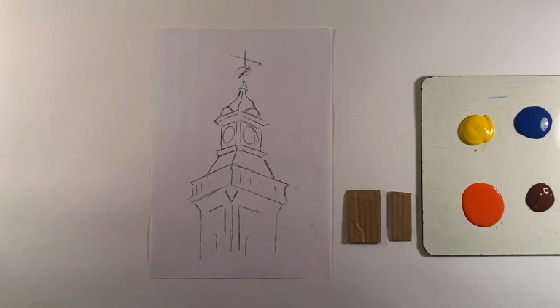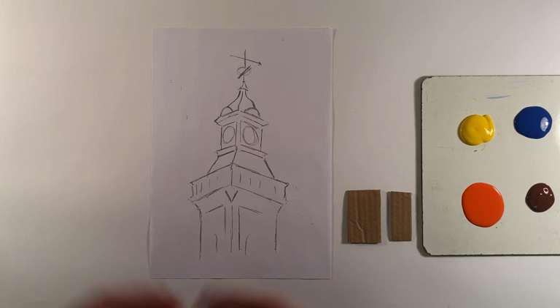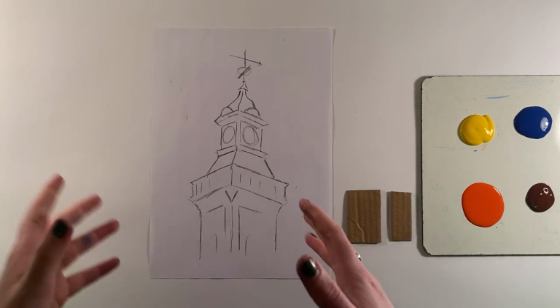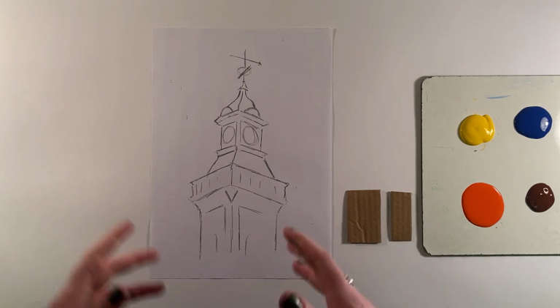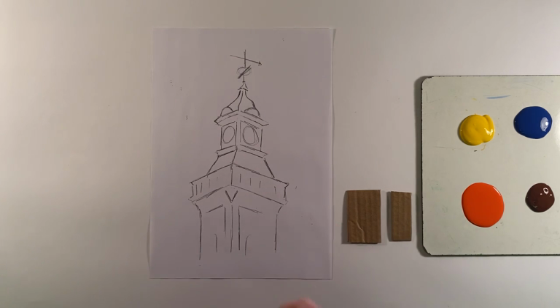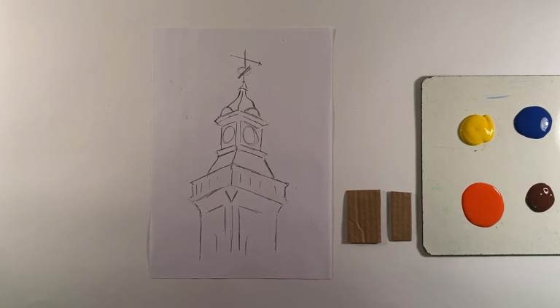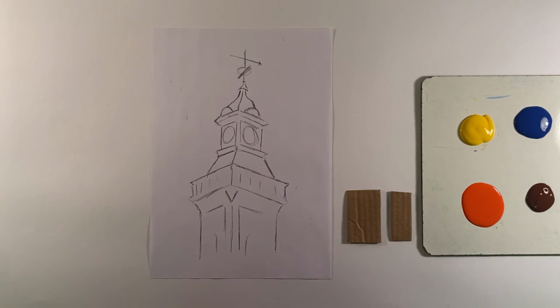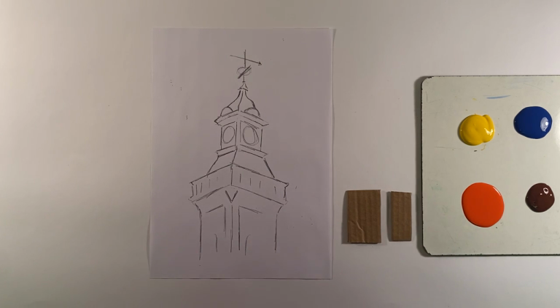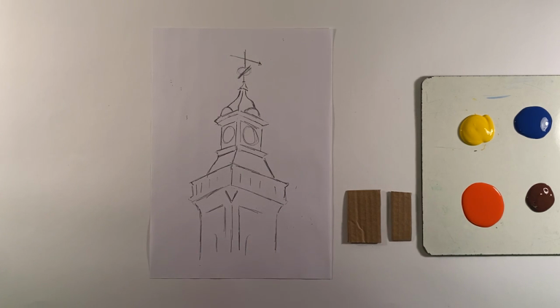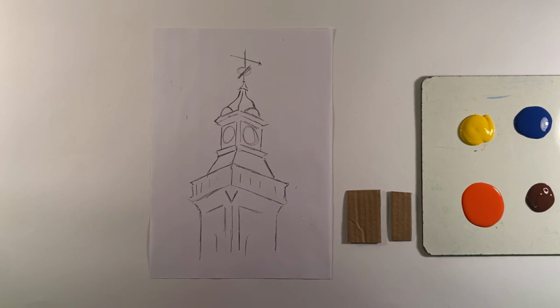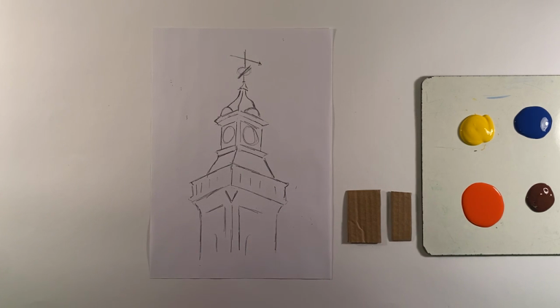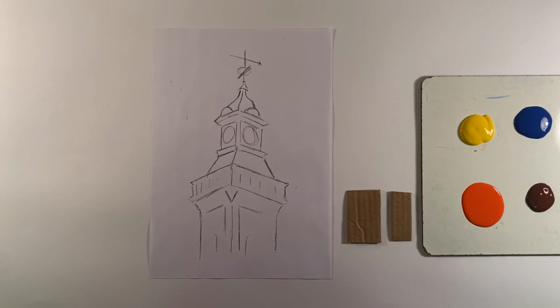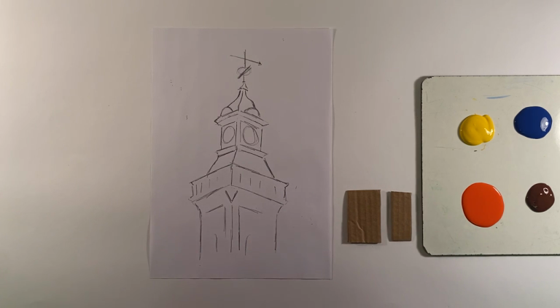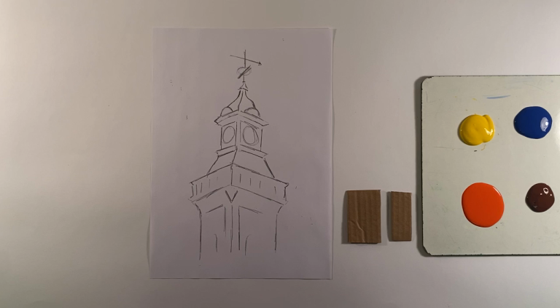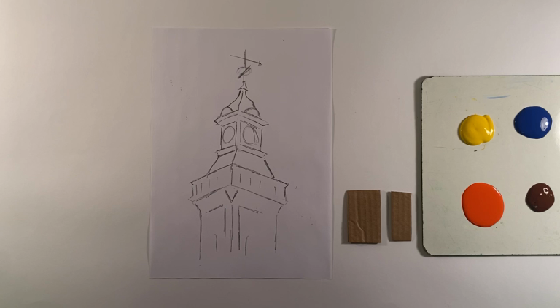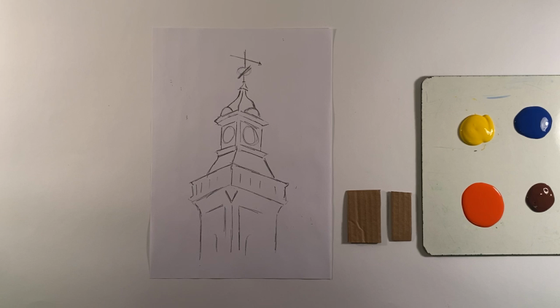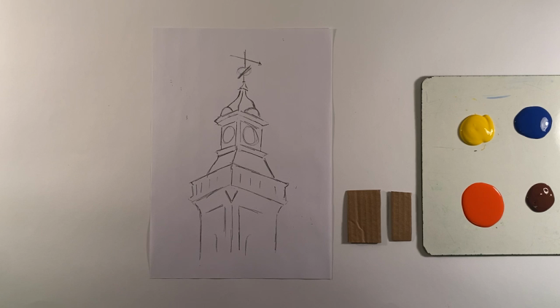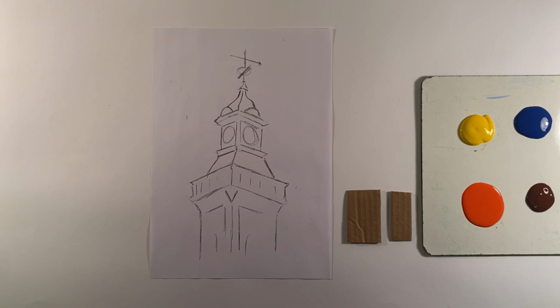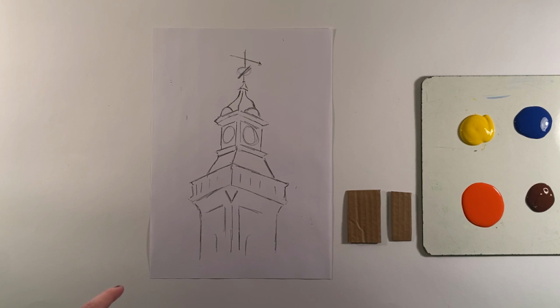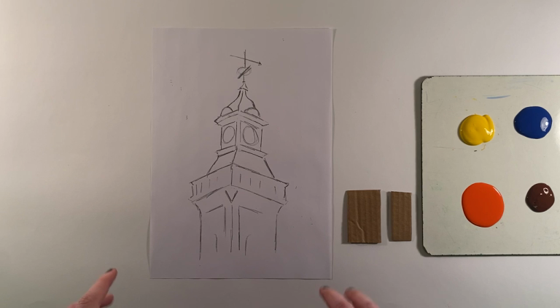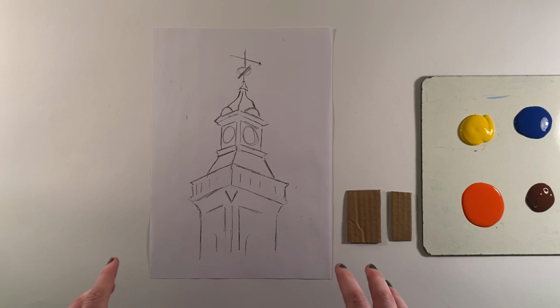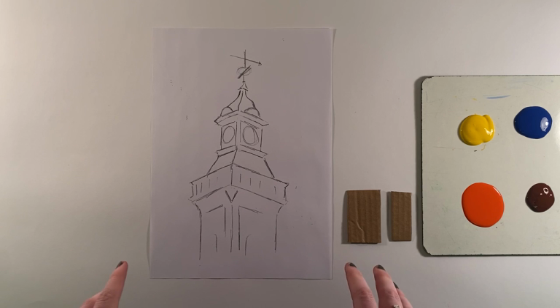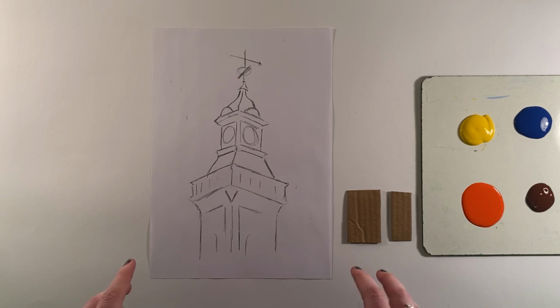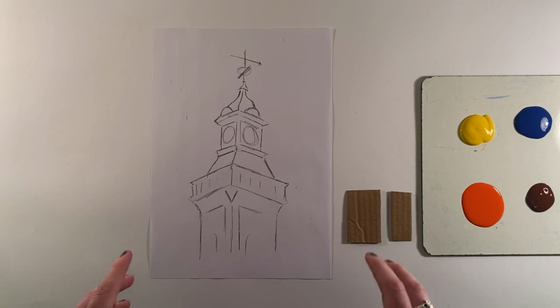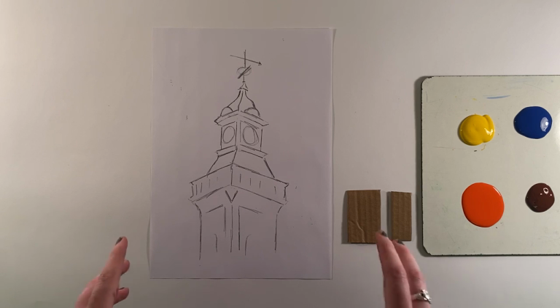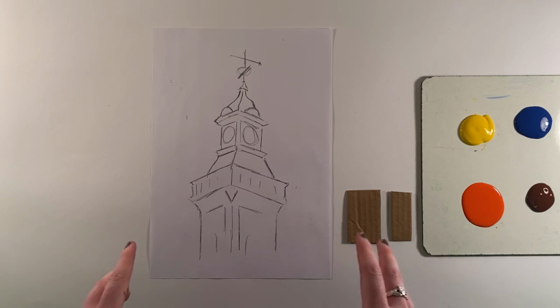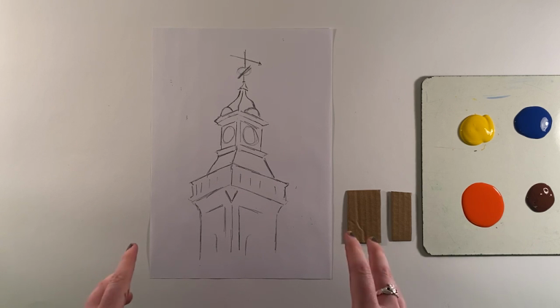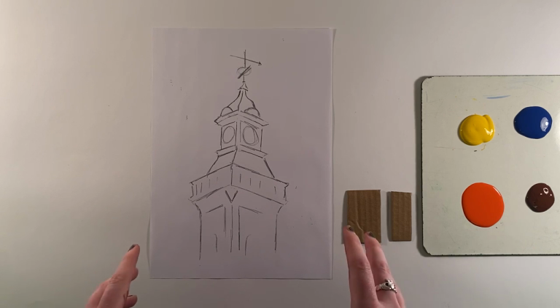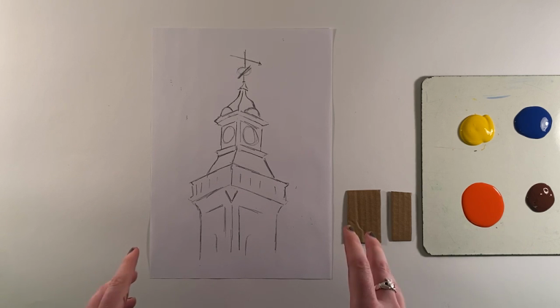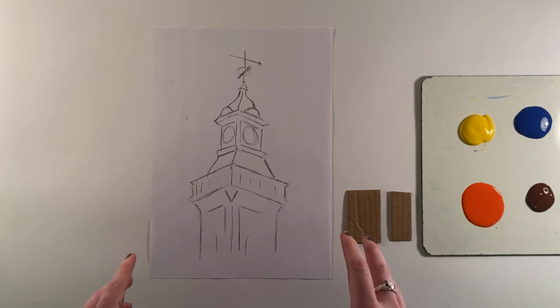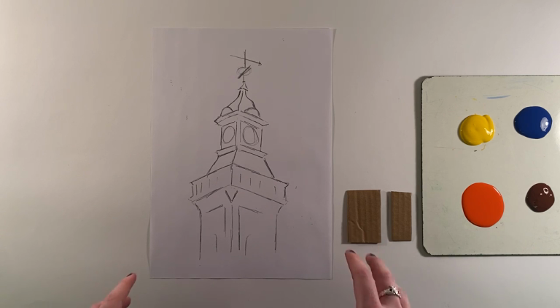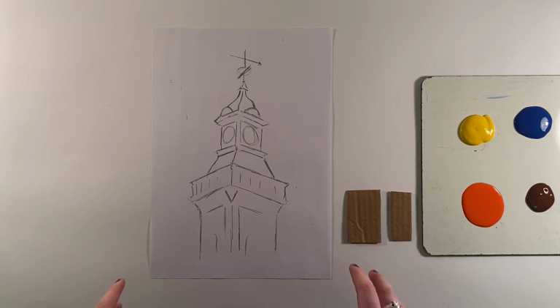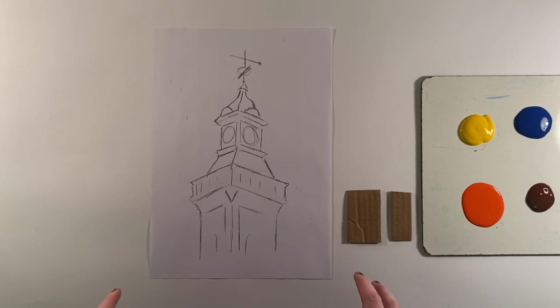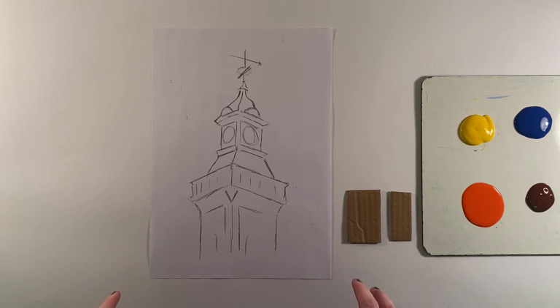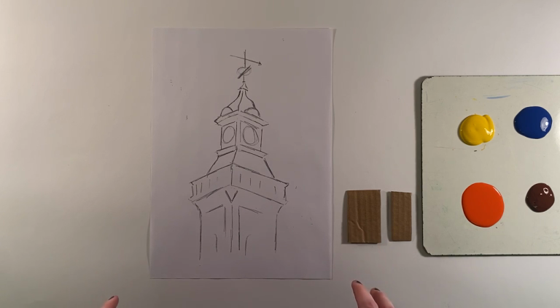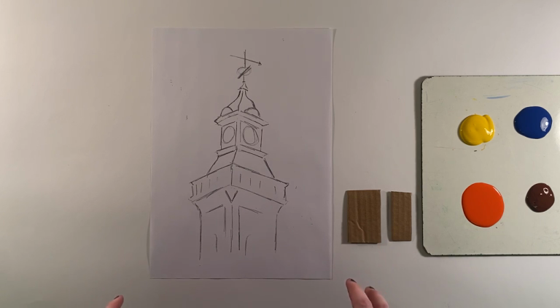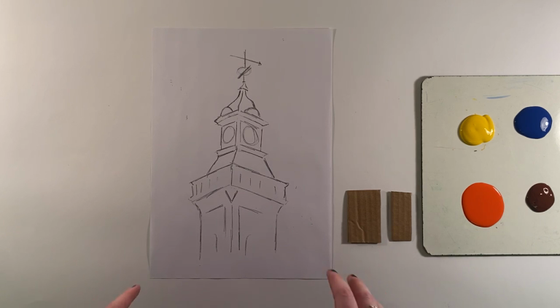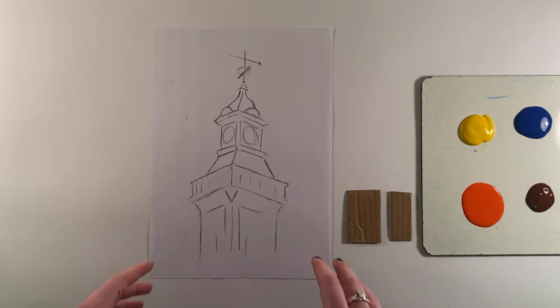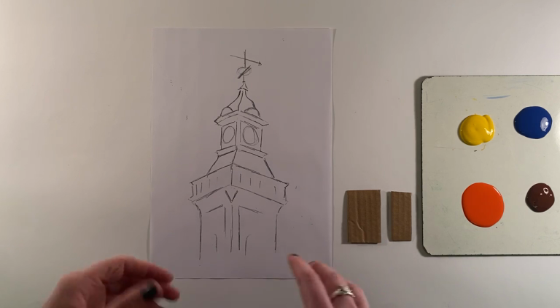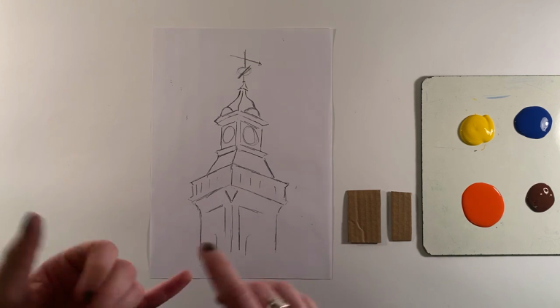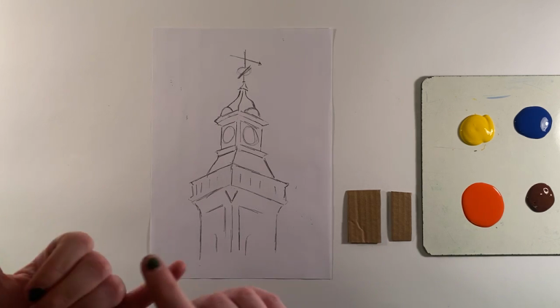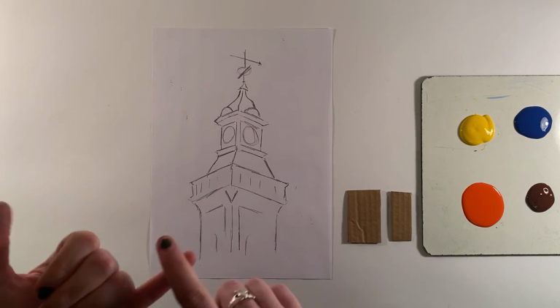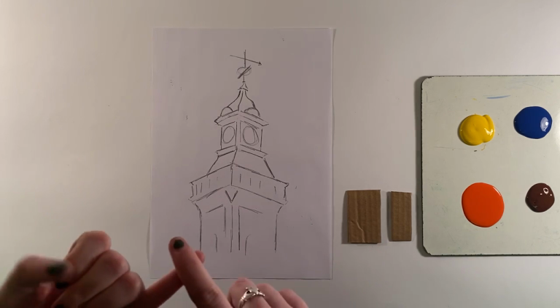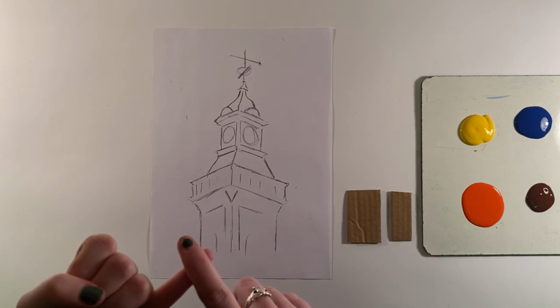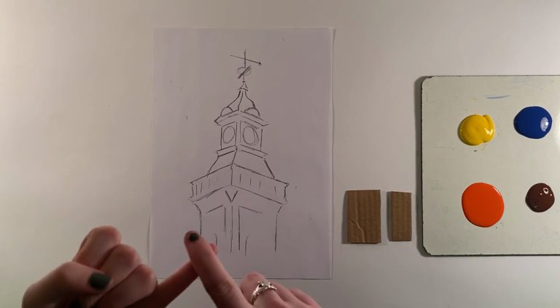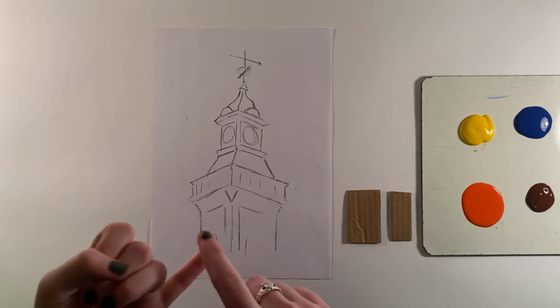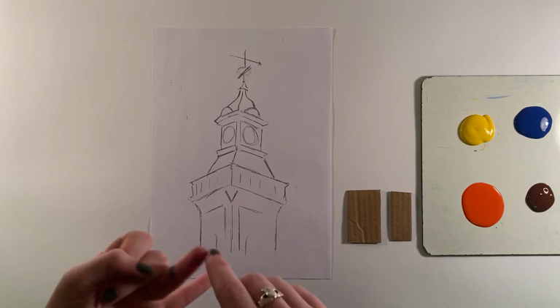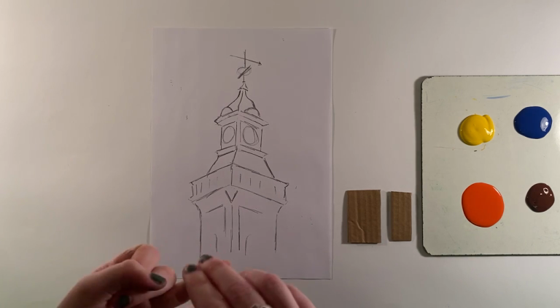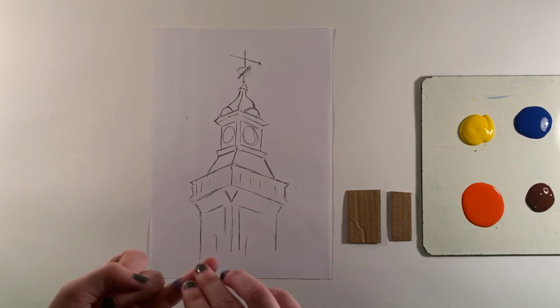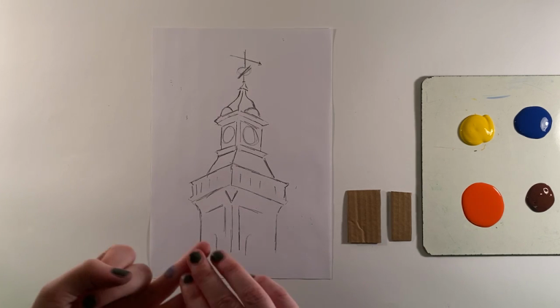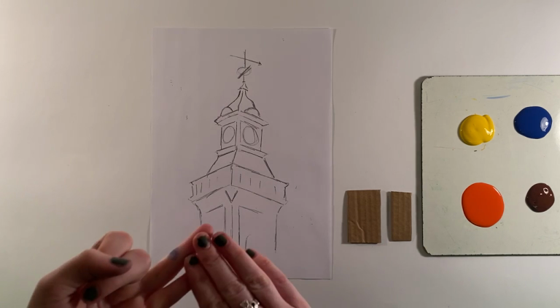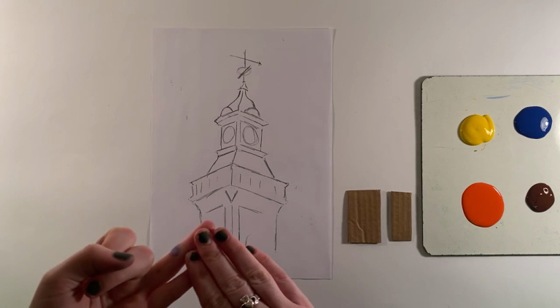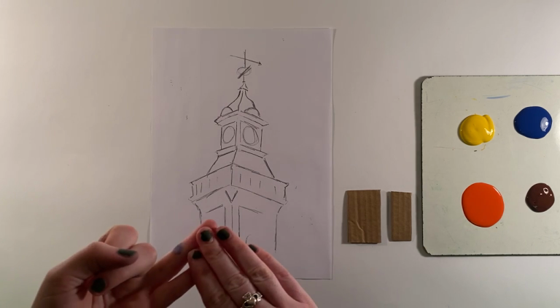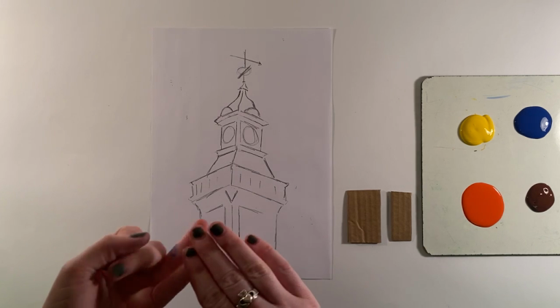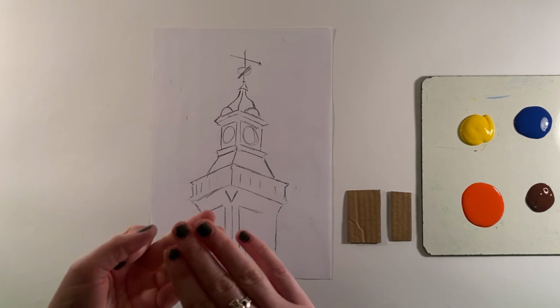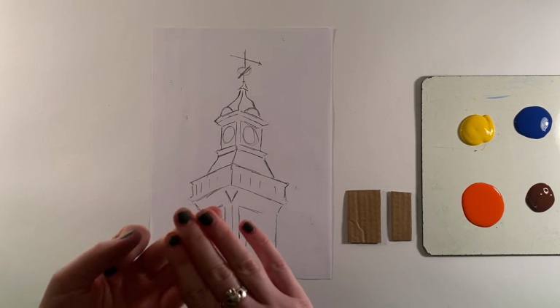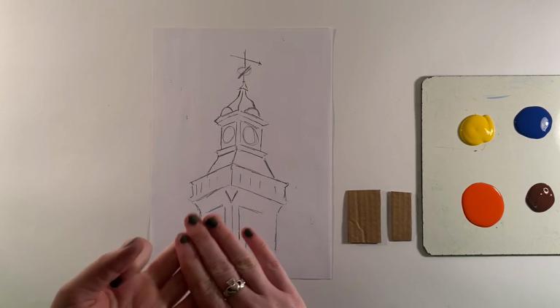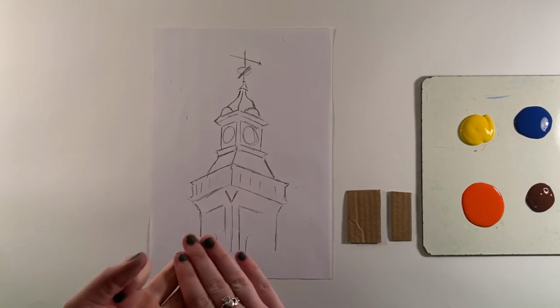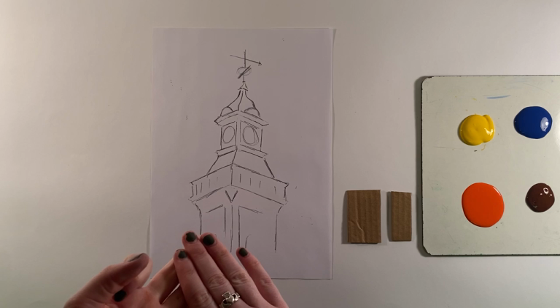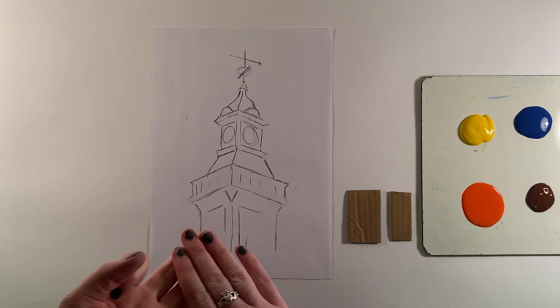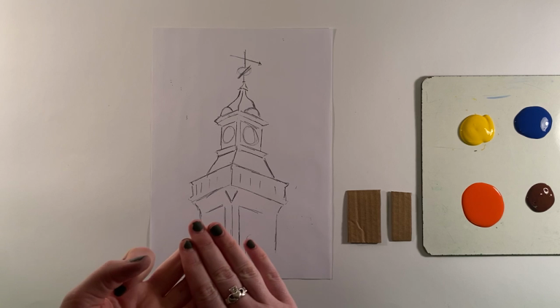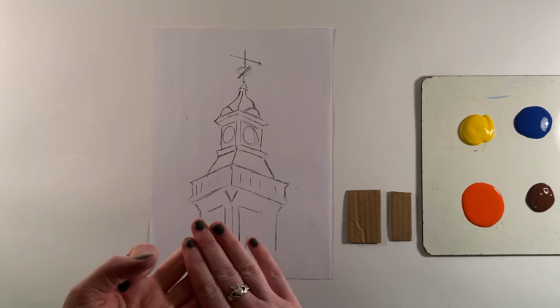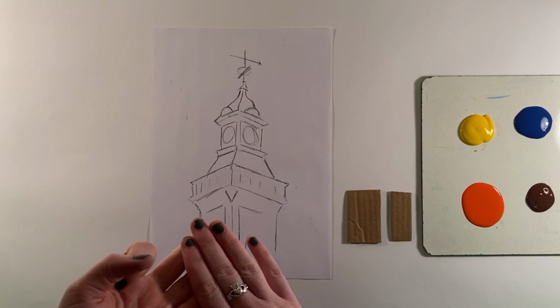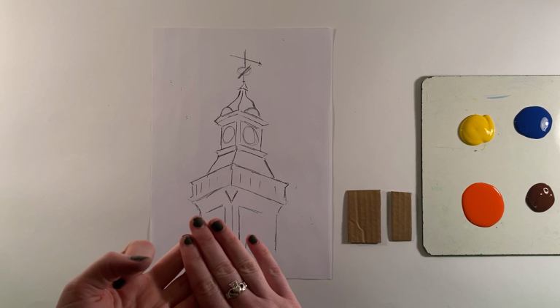Before we start, we're going to be learning three different techniques: sweeping, scoring and imprinting.